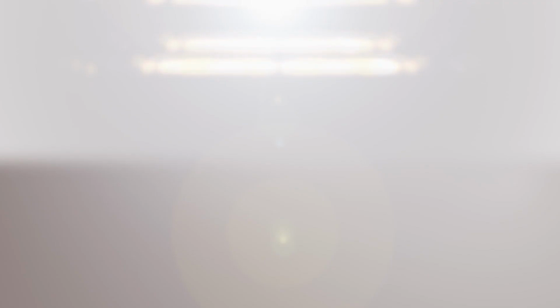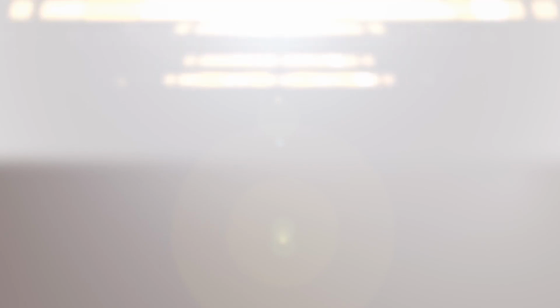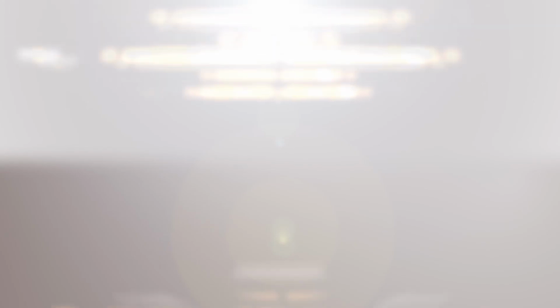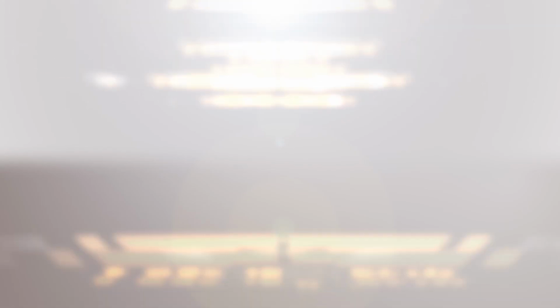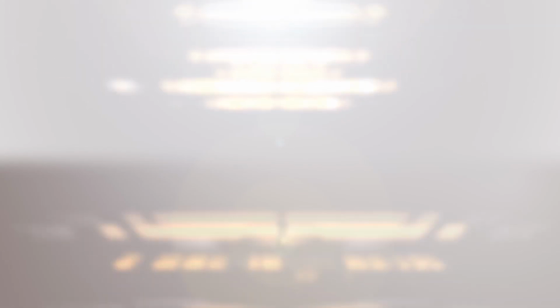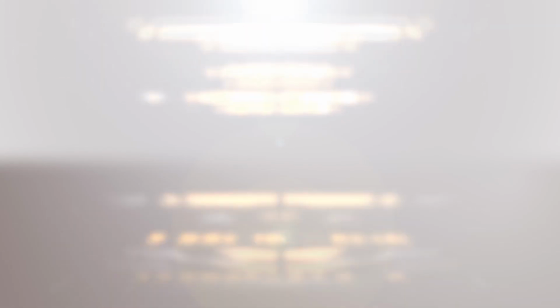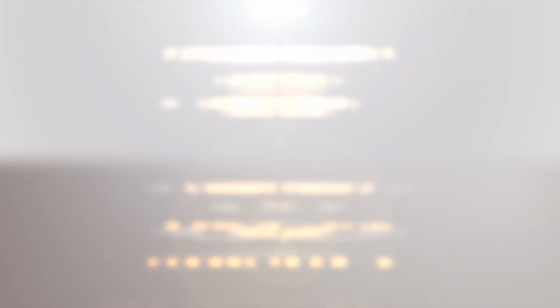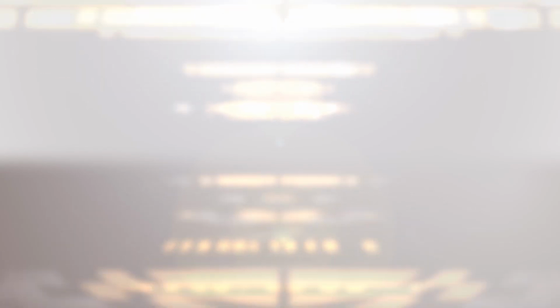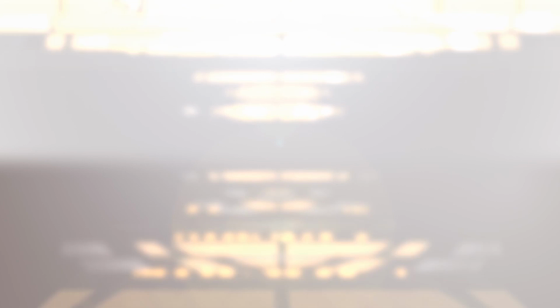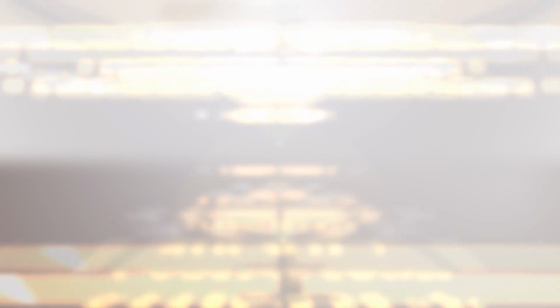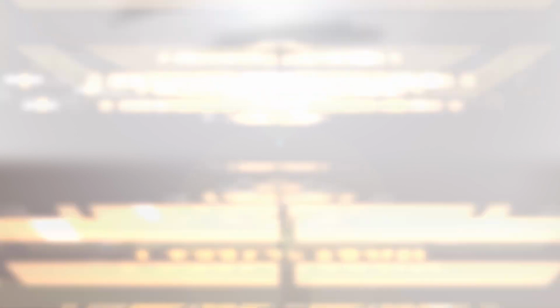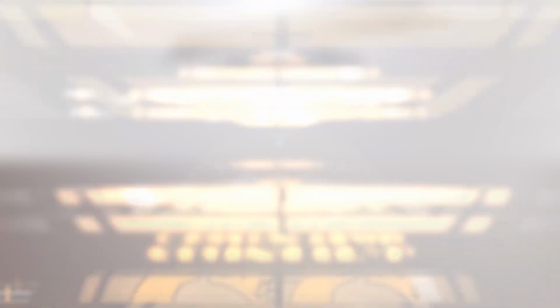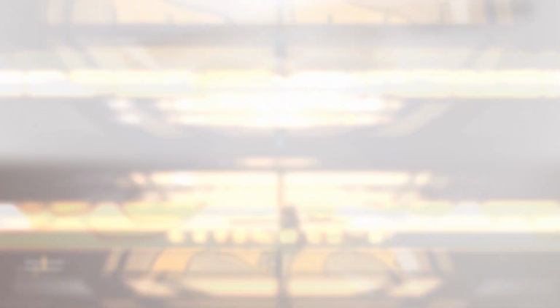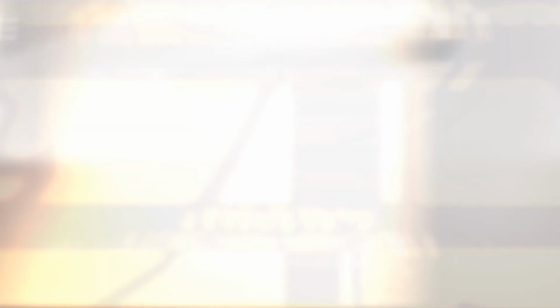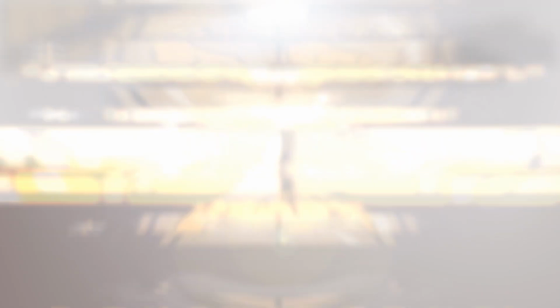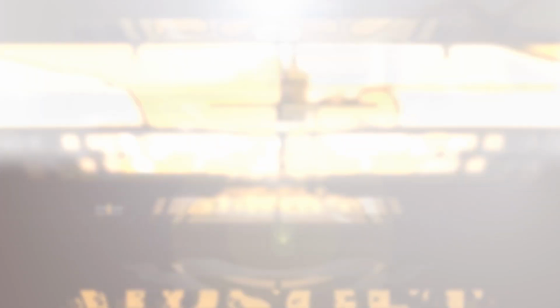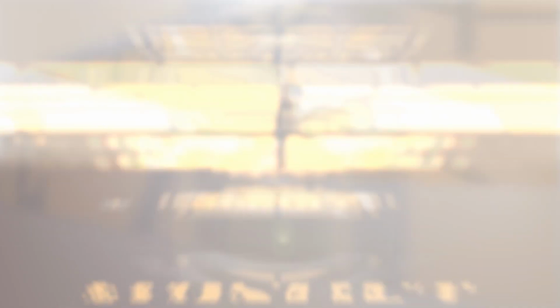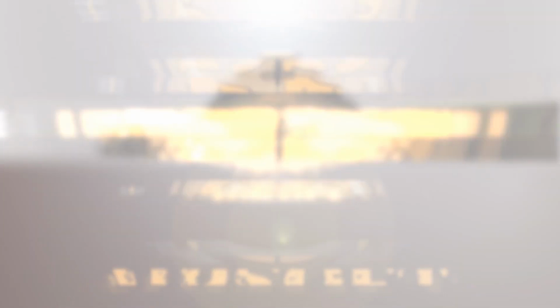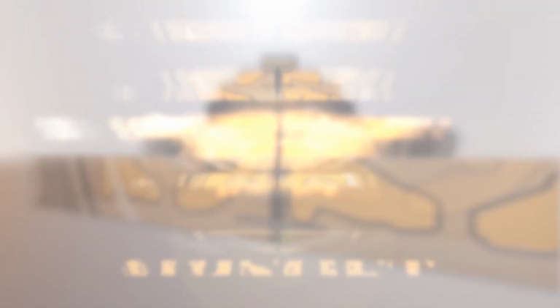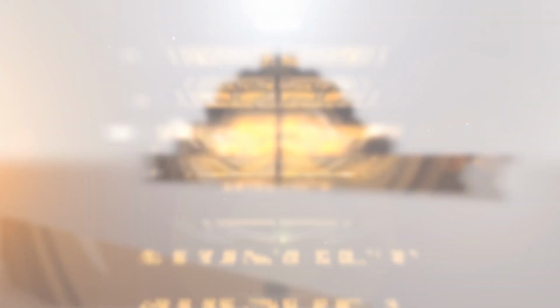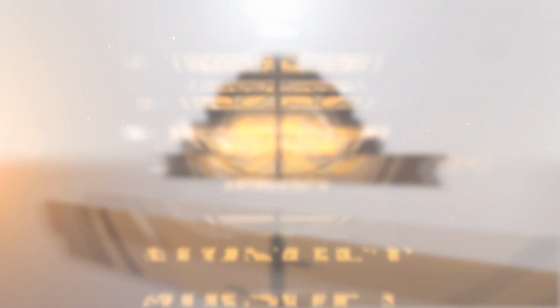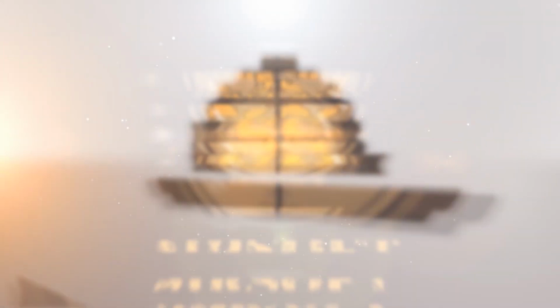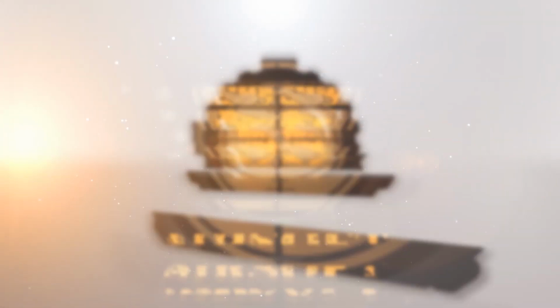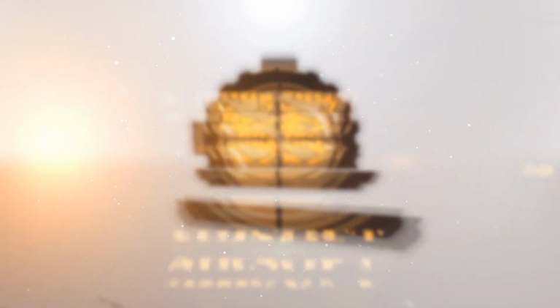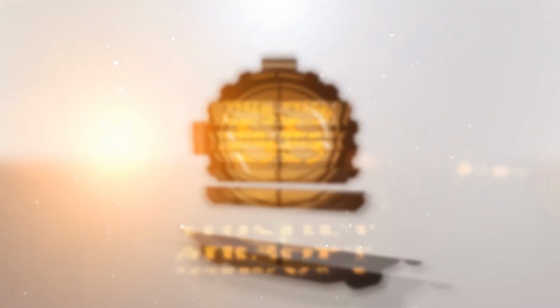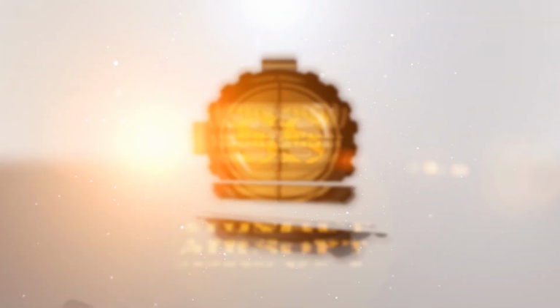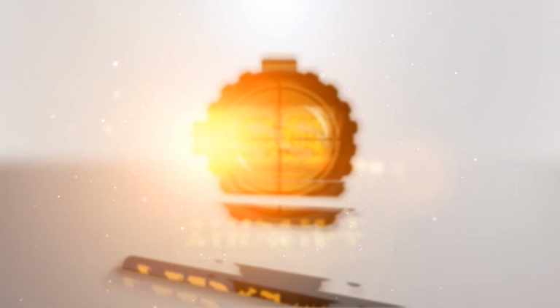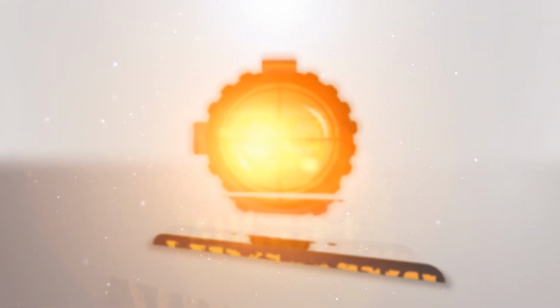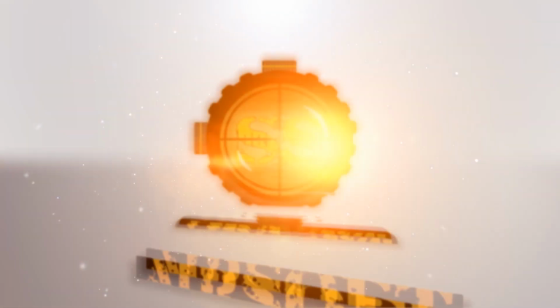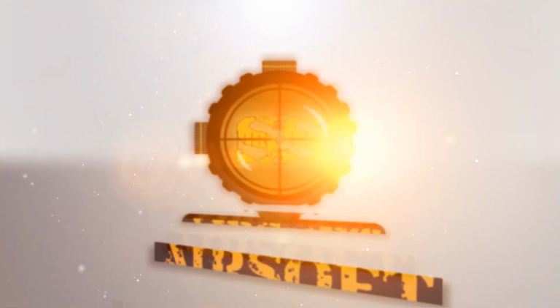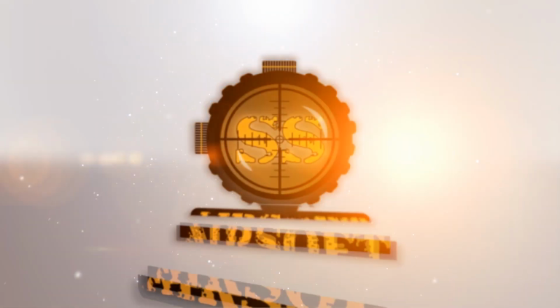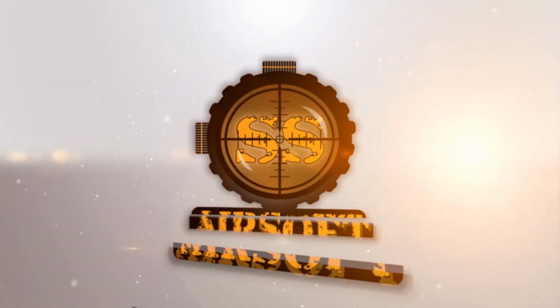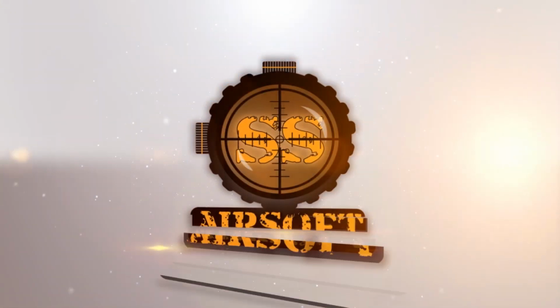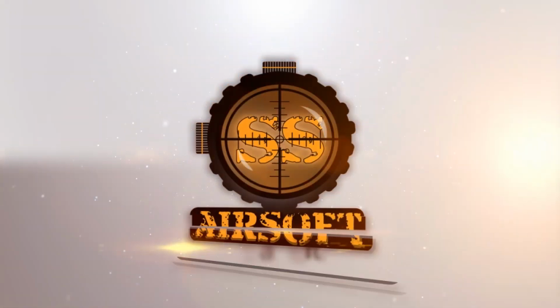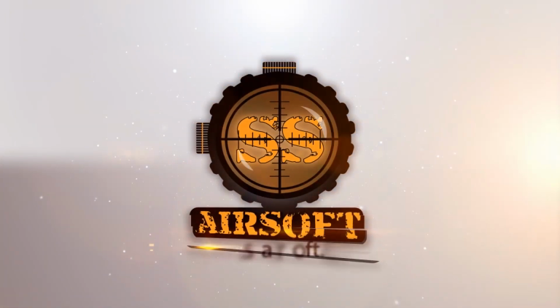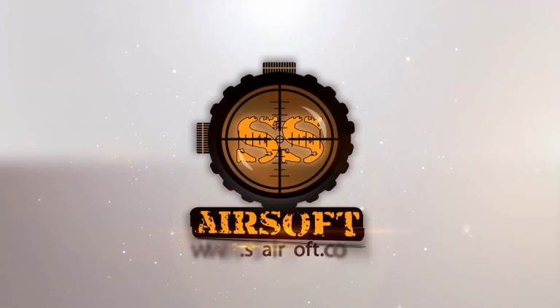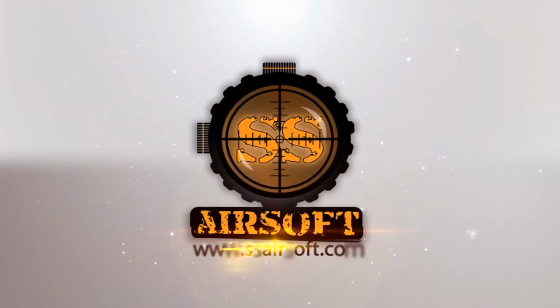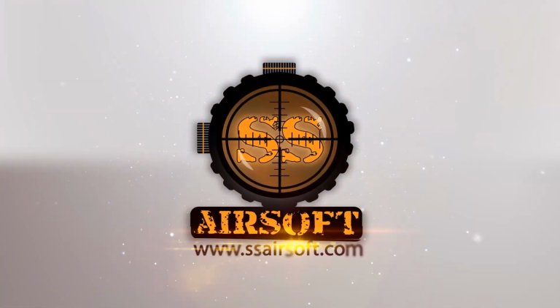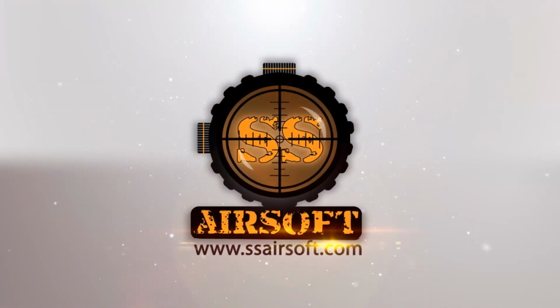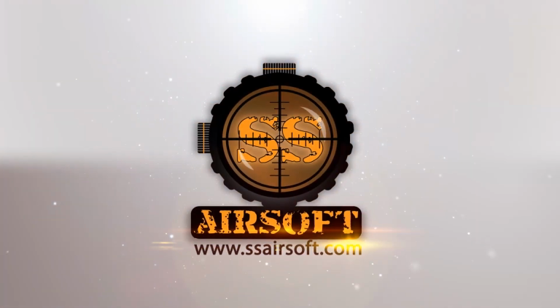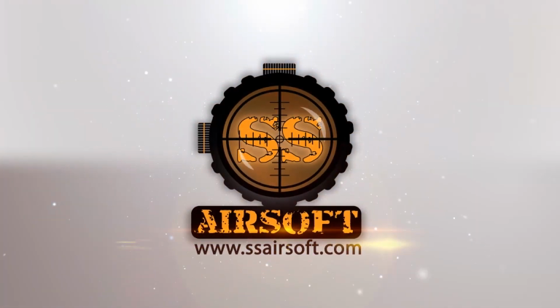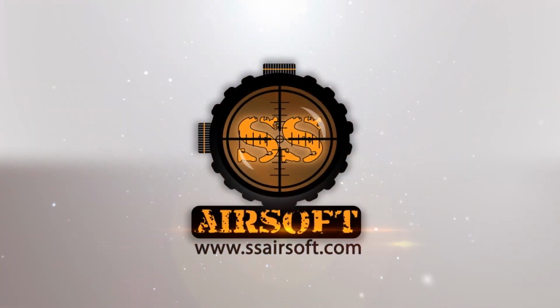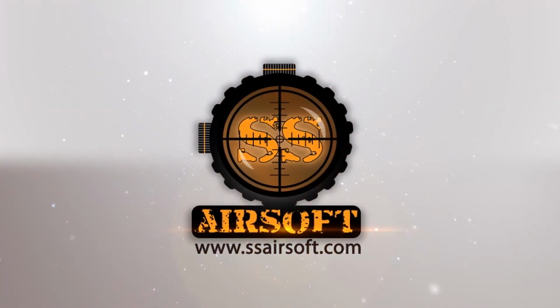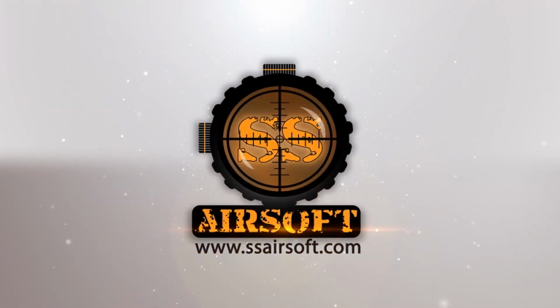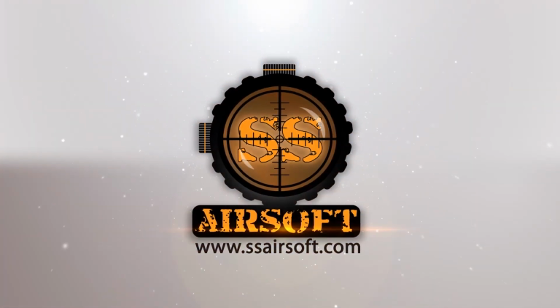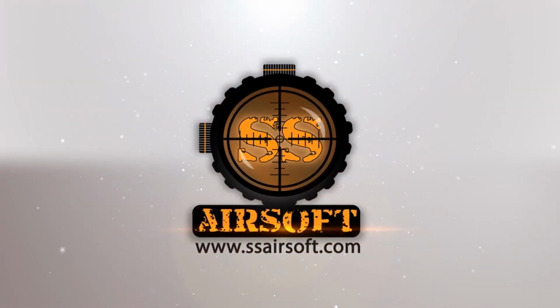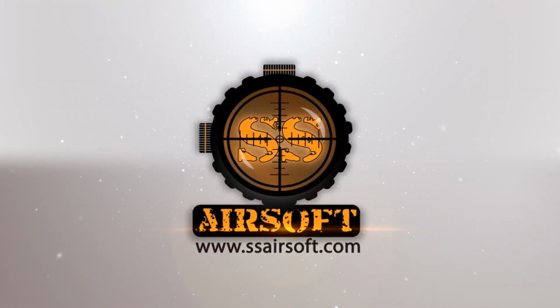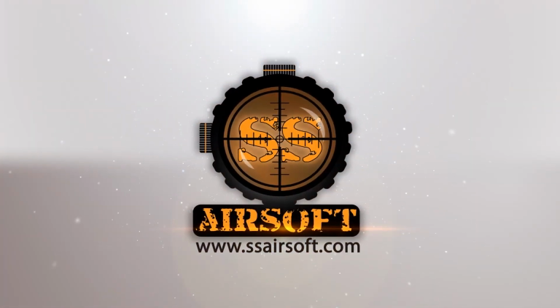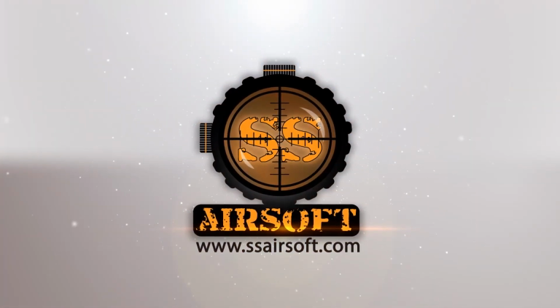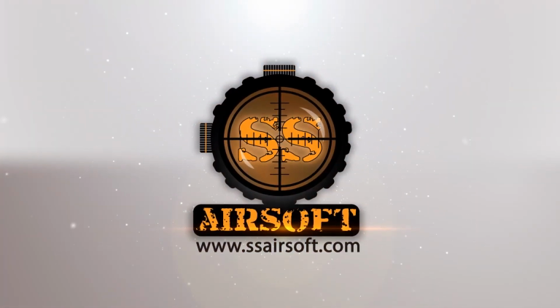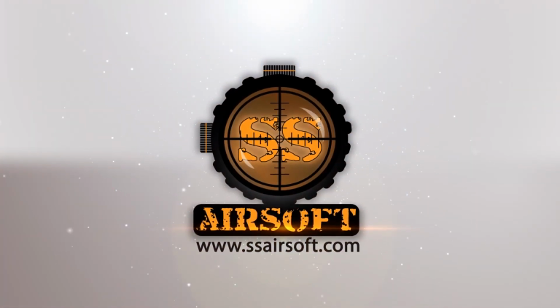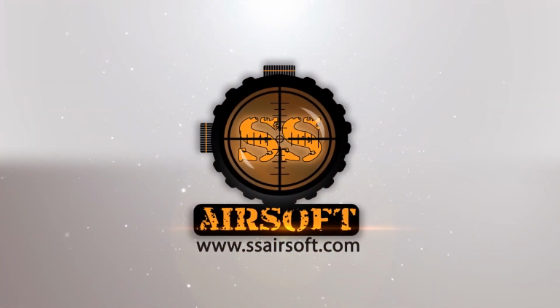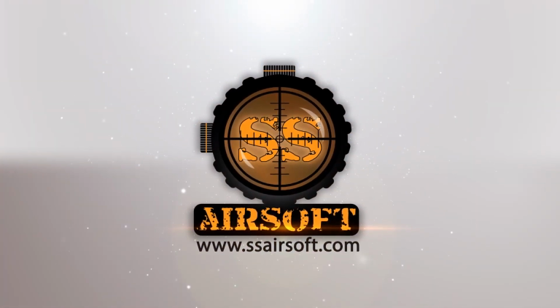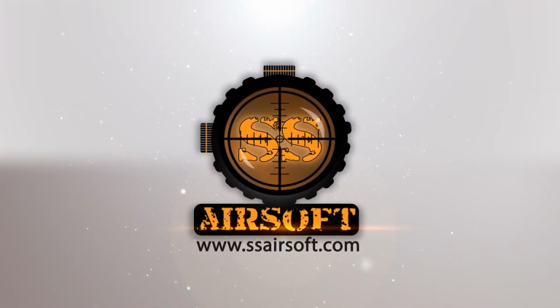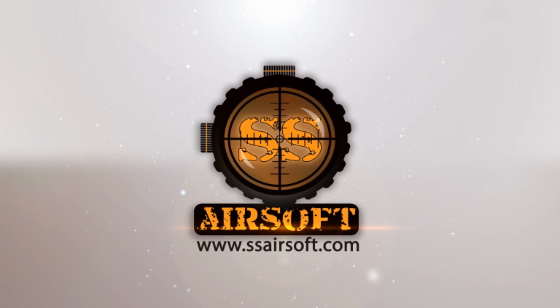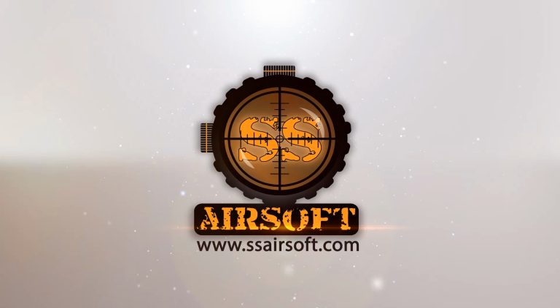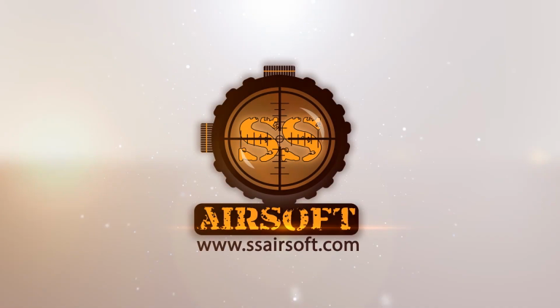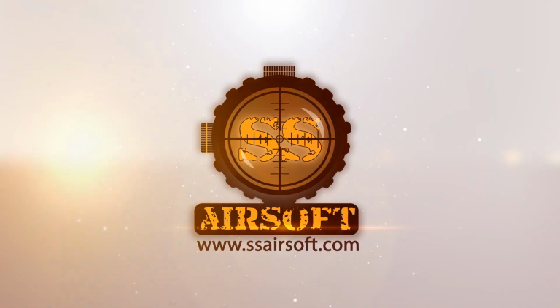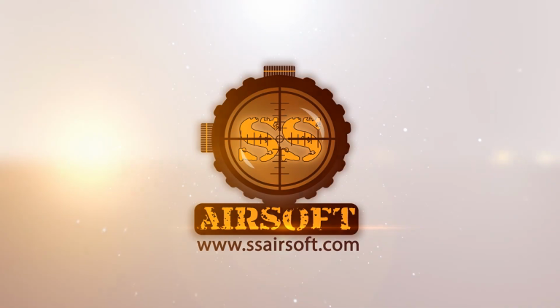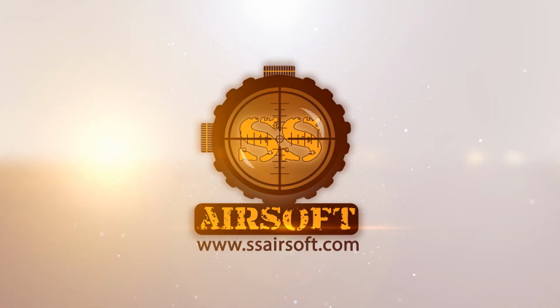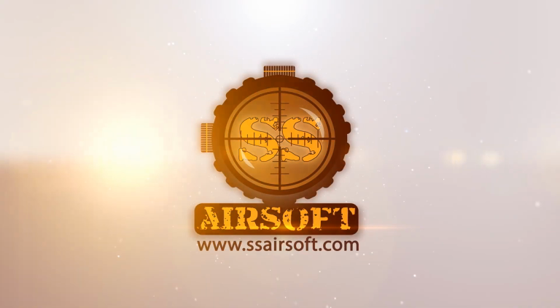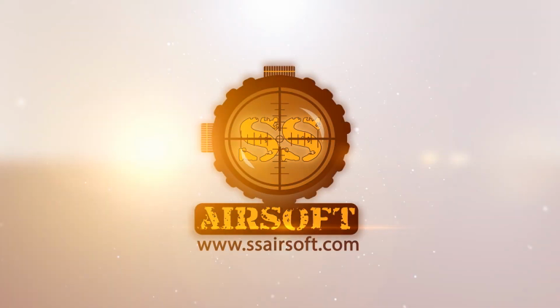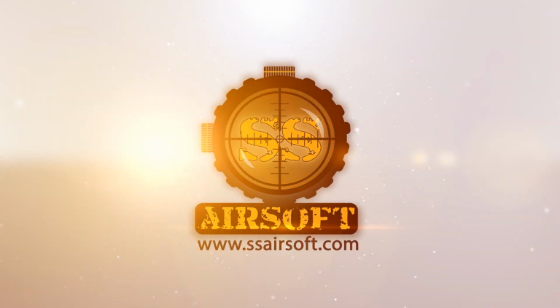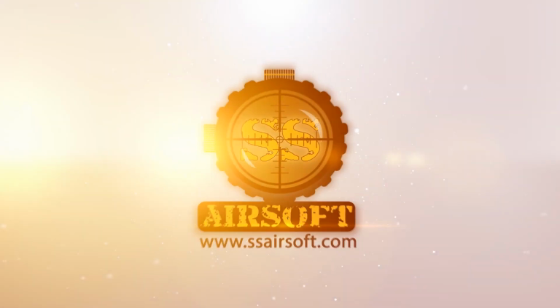SHOT Show 2015 coverage is brought to you by SSAirsoft.com, Georgia's premier indoor CQB field and Pro Shop.